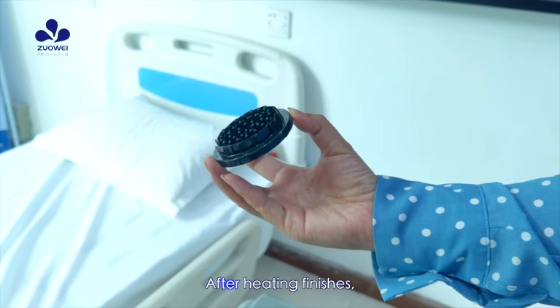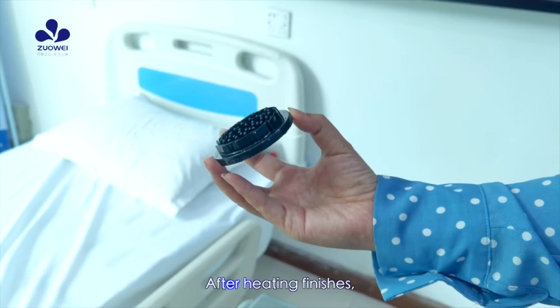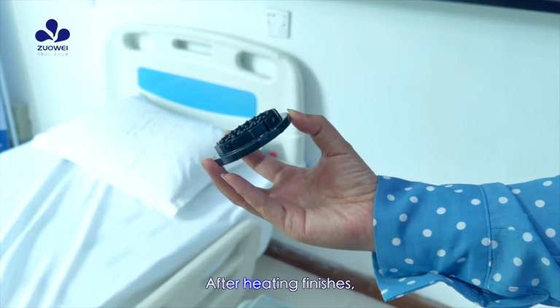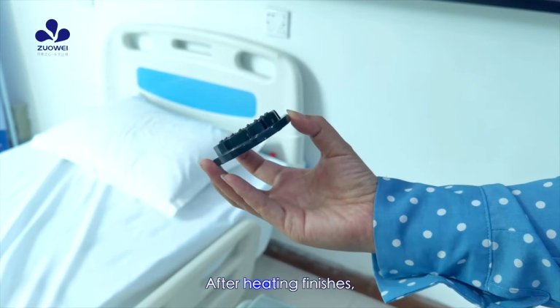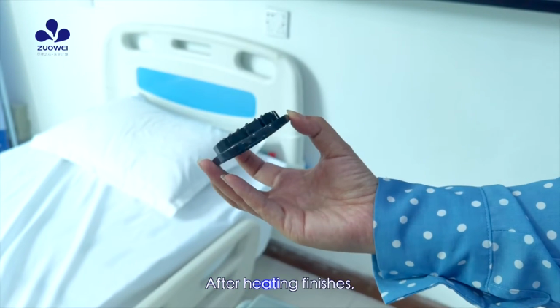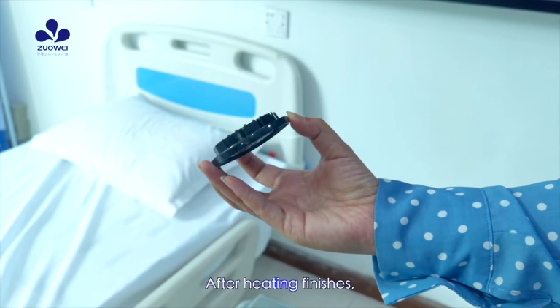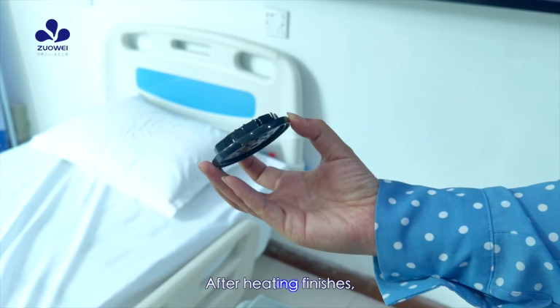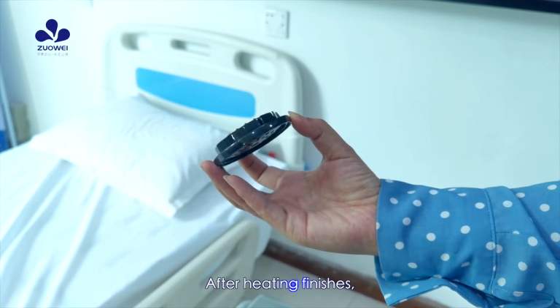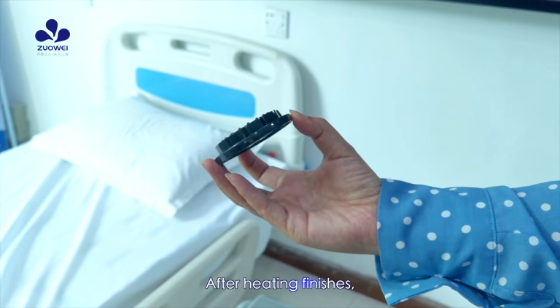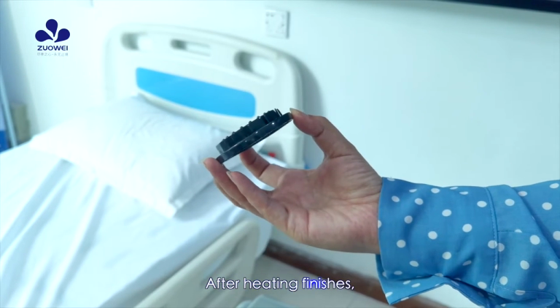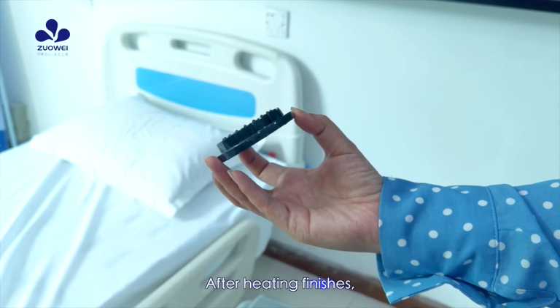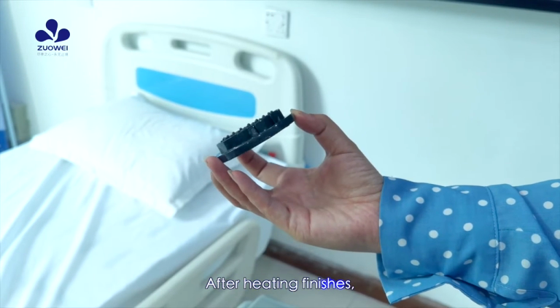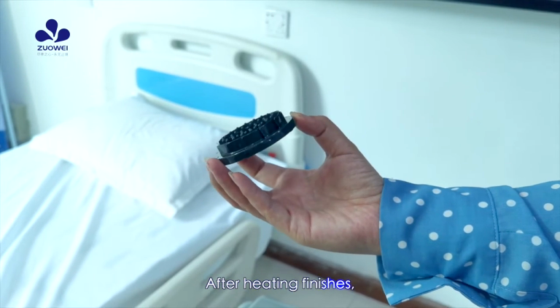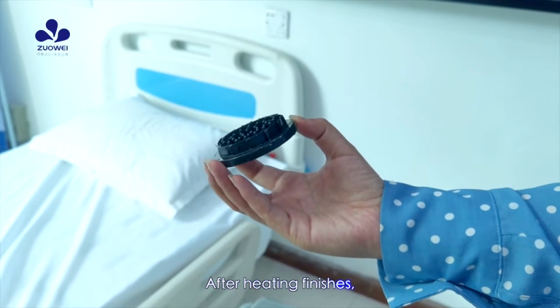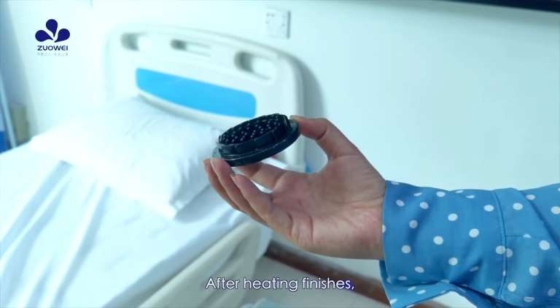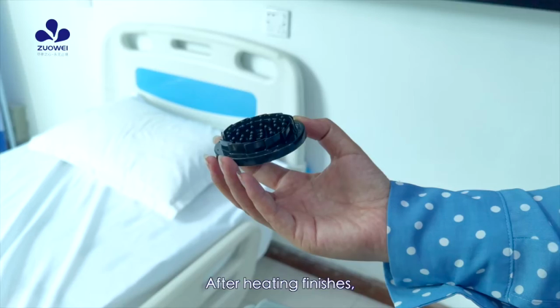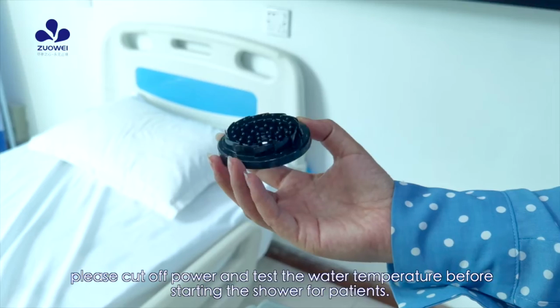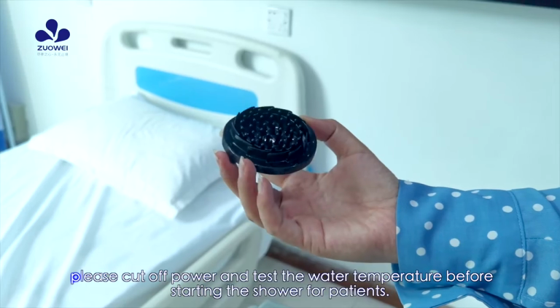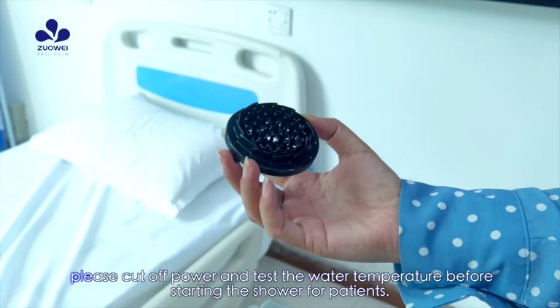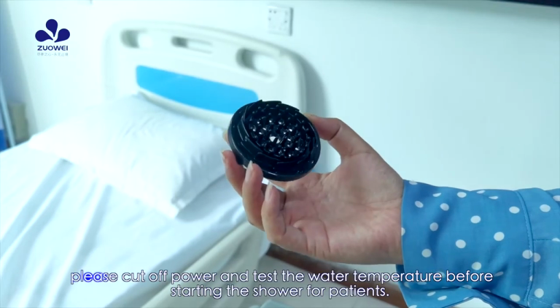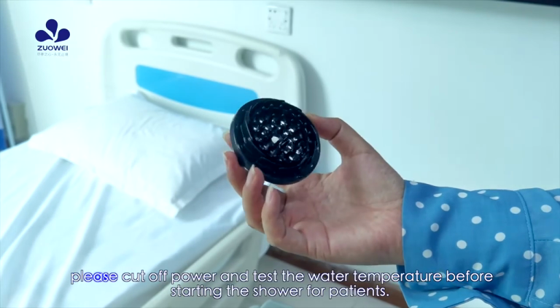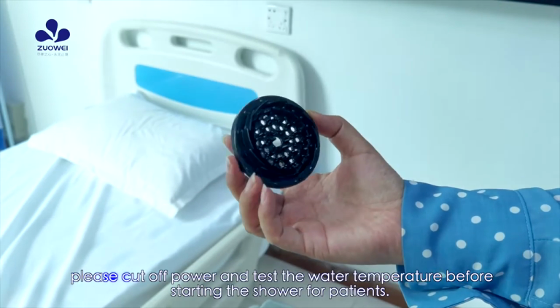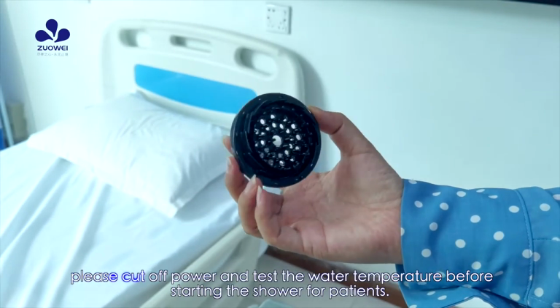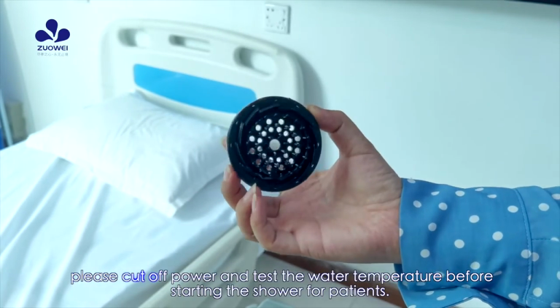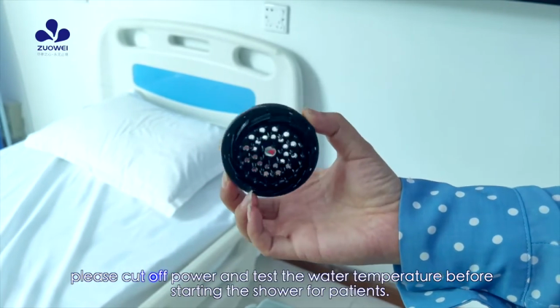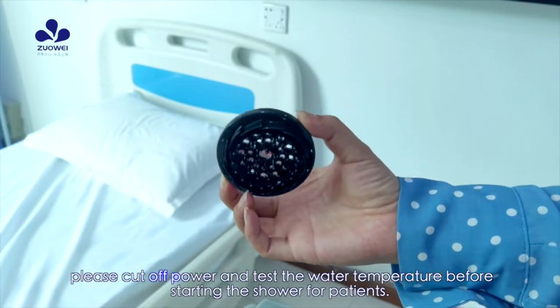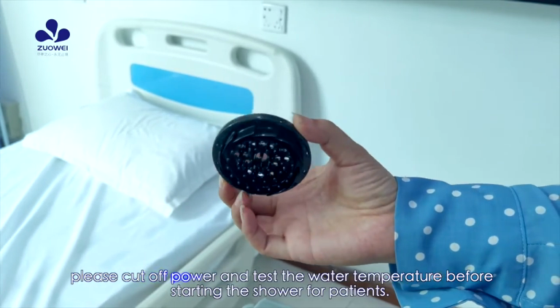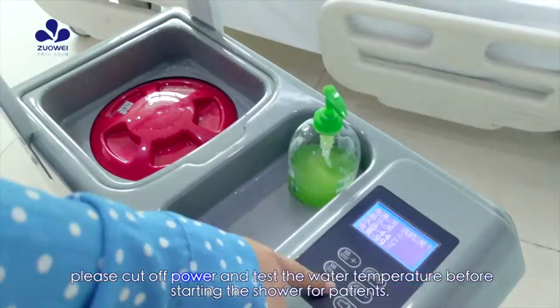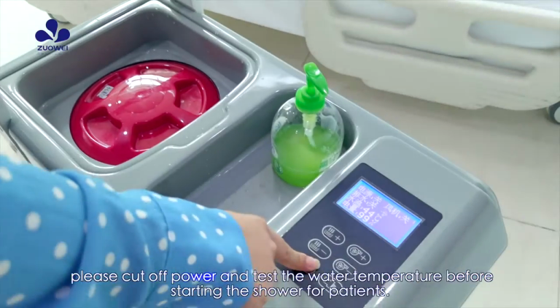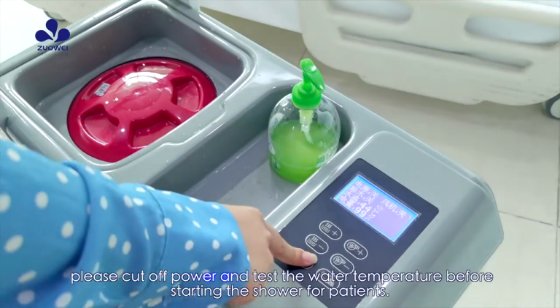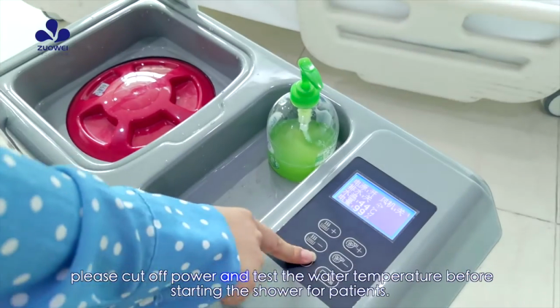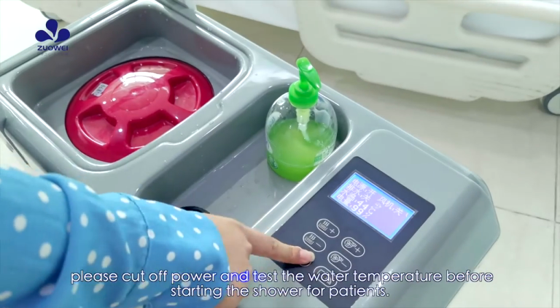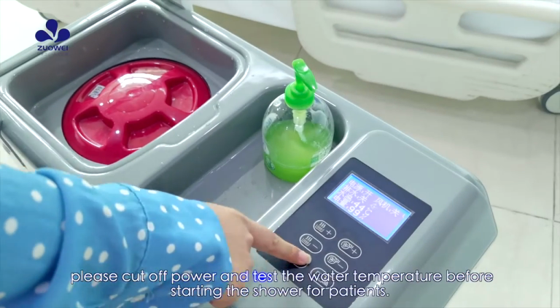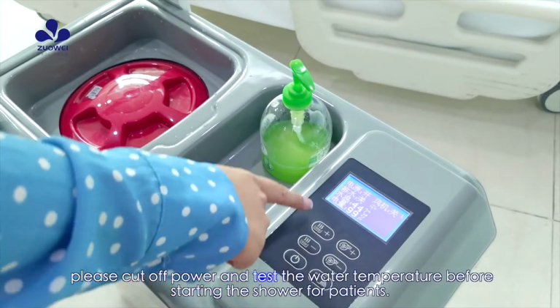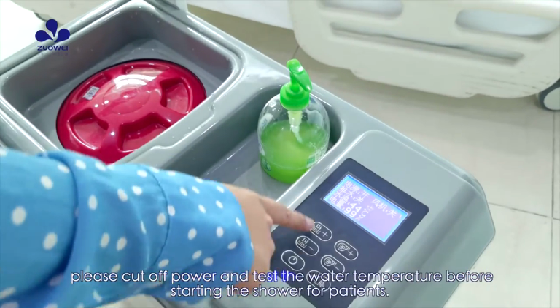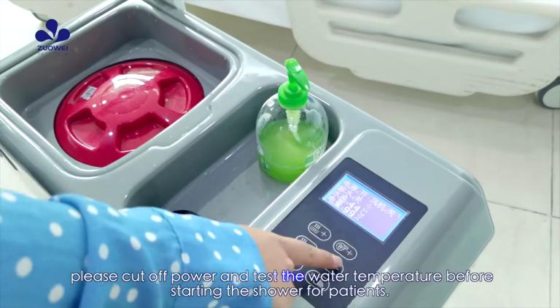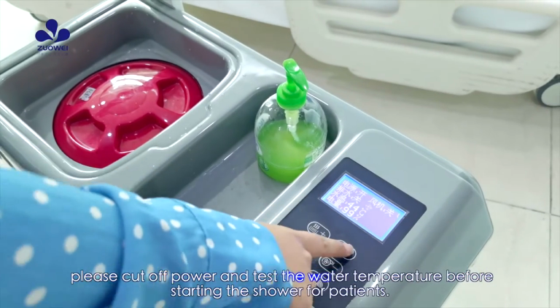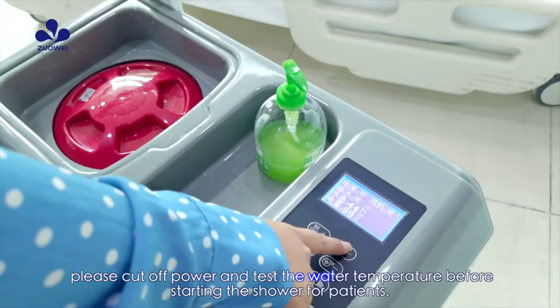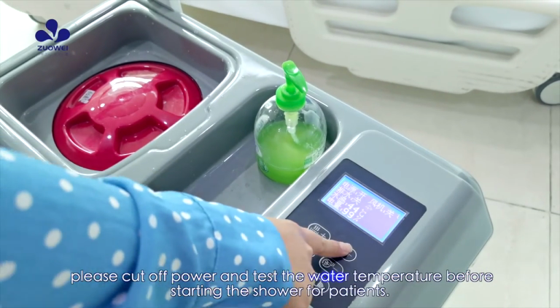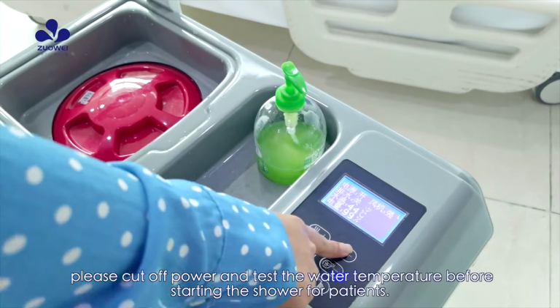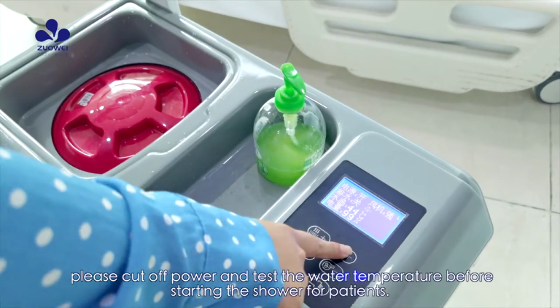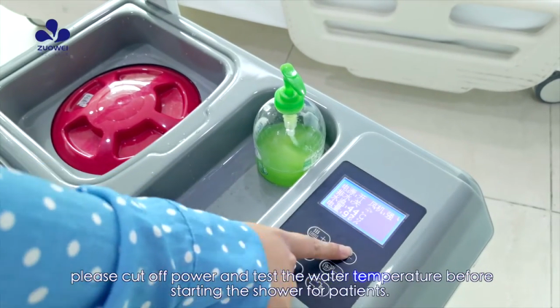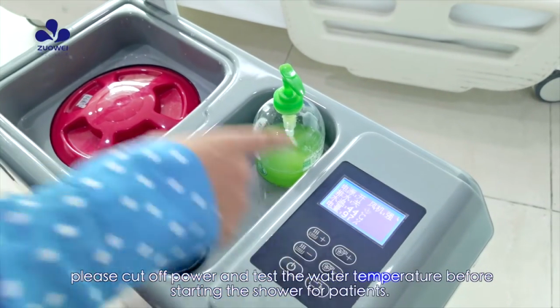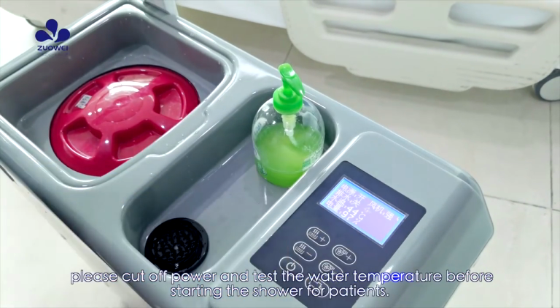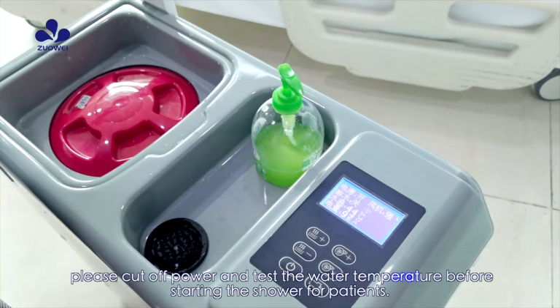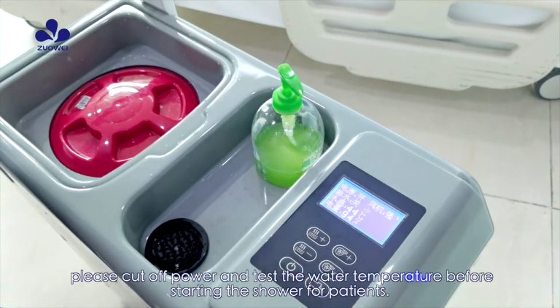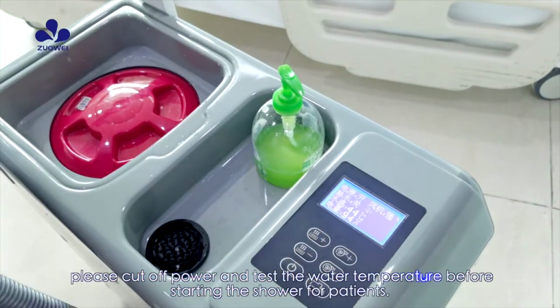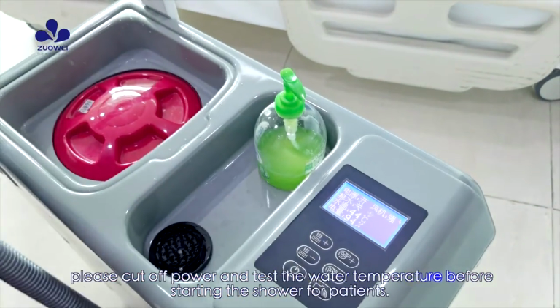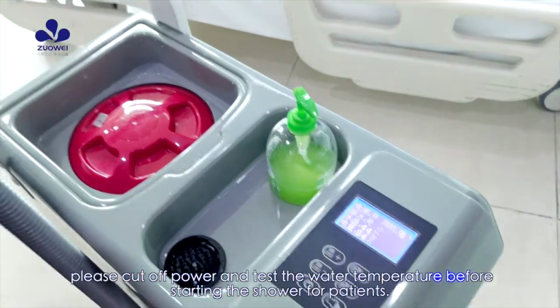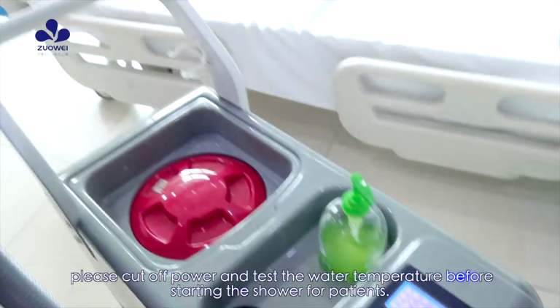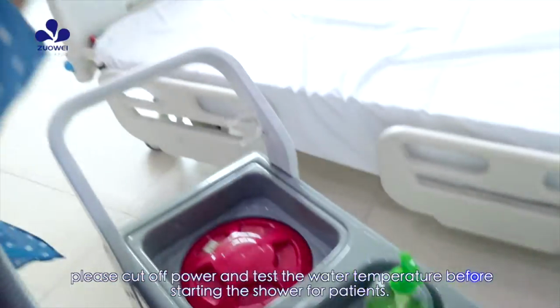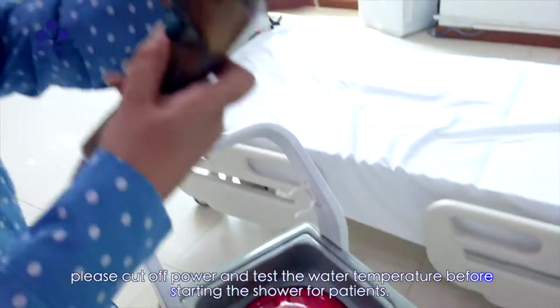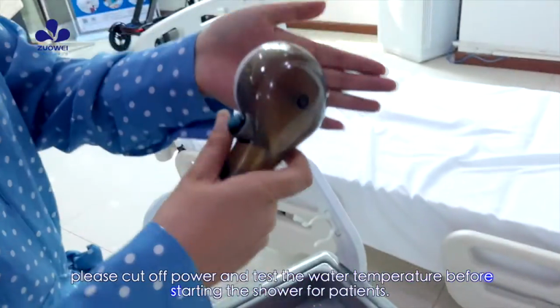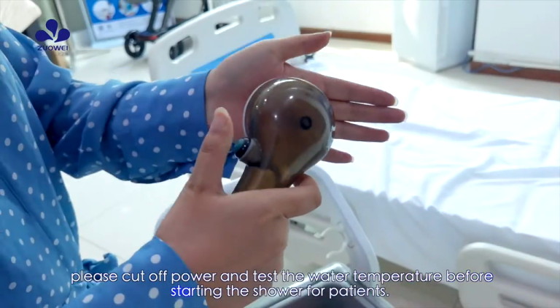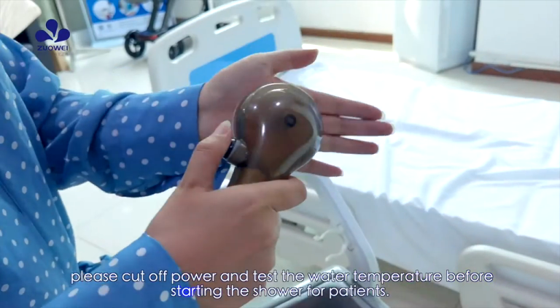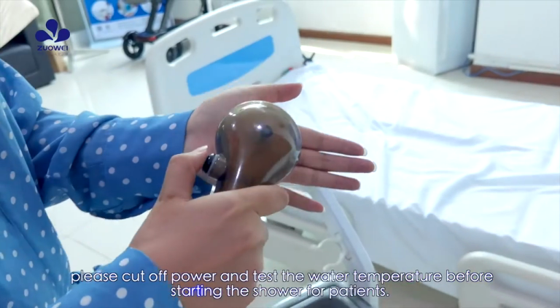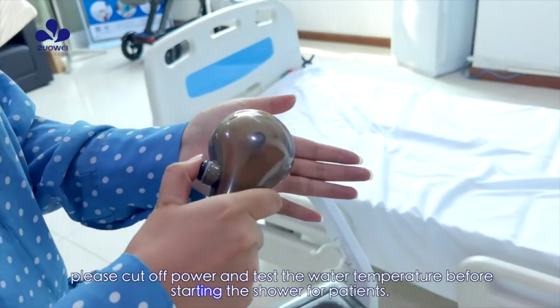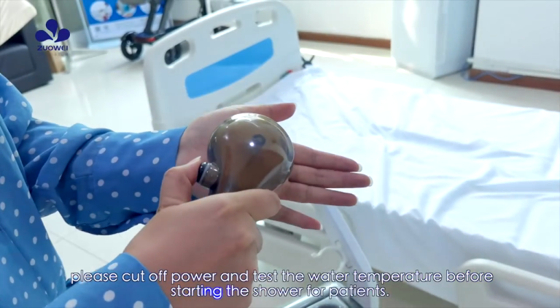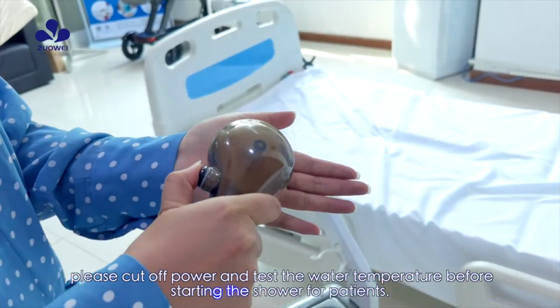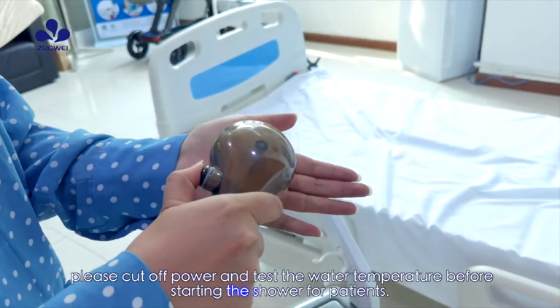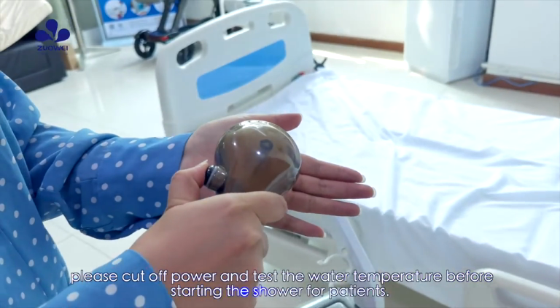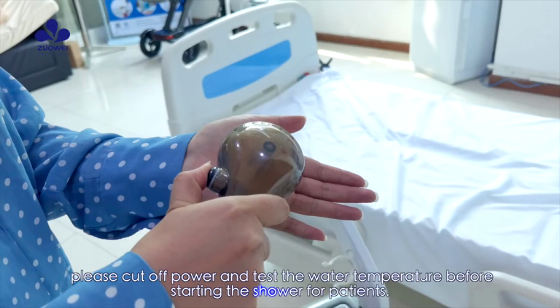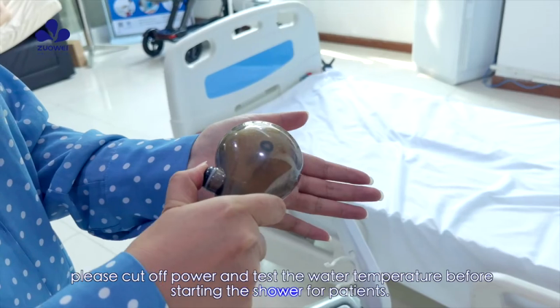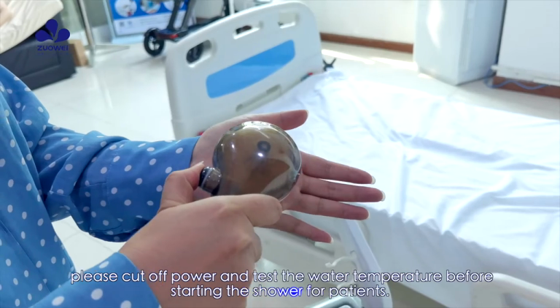After heating finishes, please cut off power and test the water temperature before starting the shower for patients.